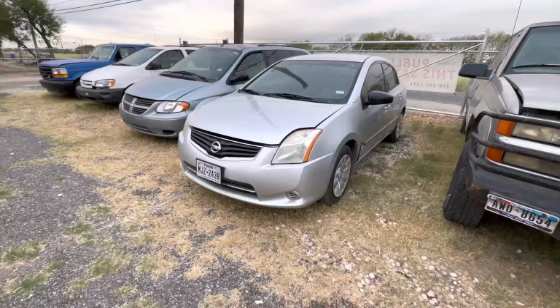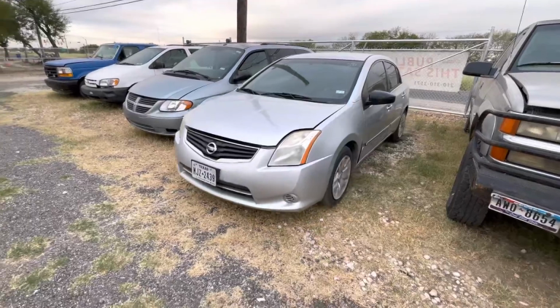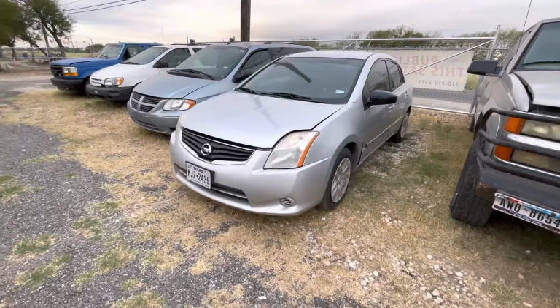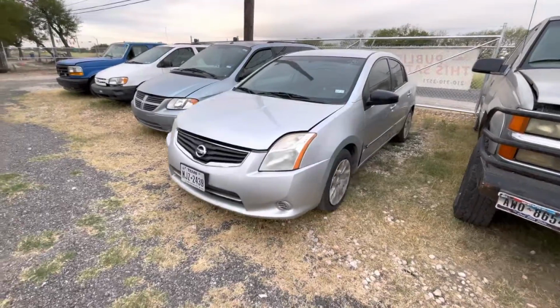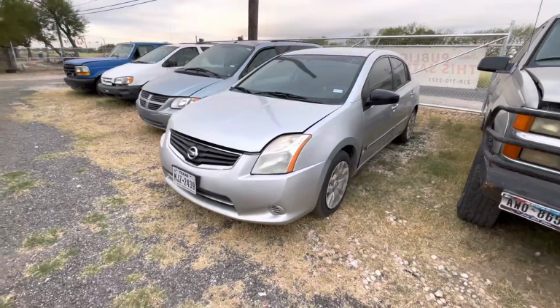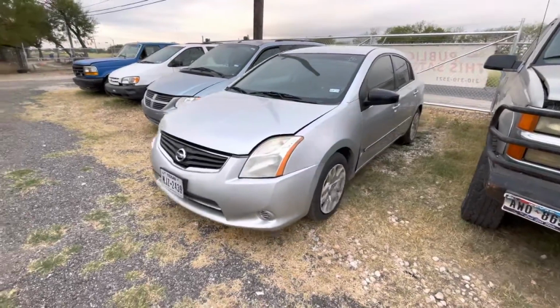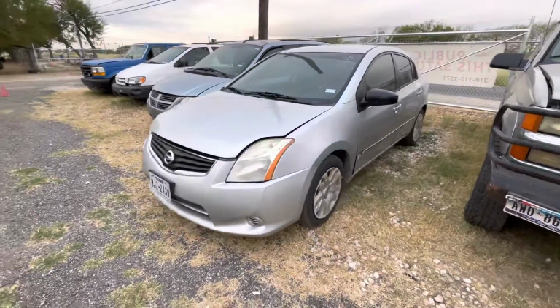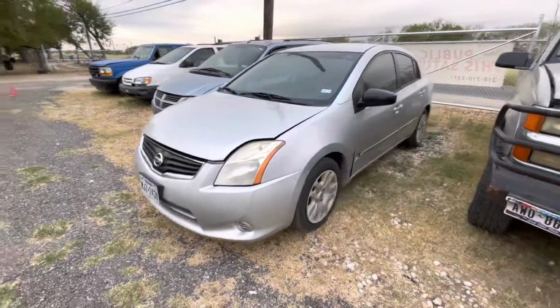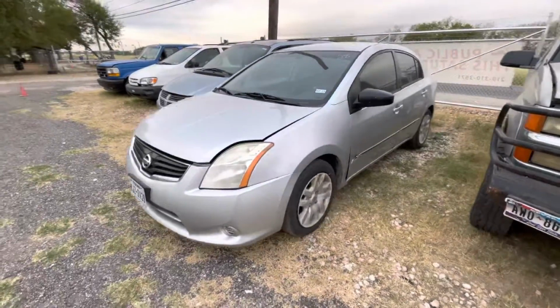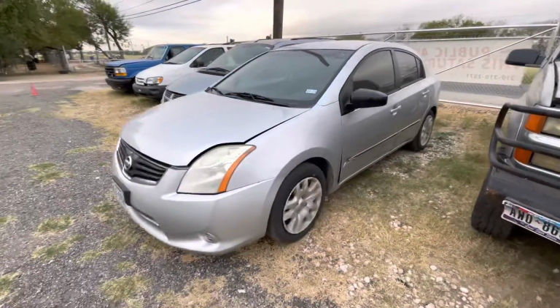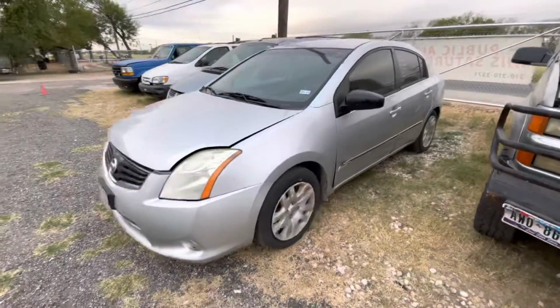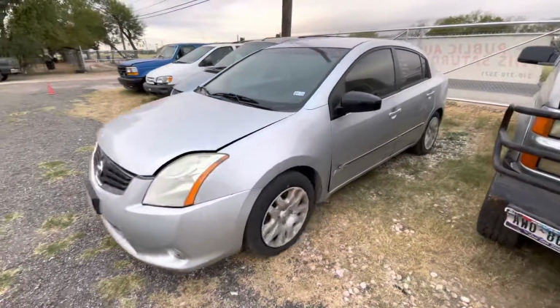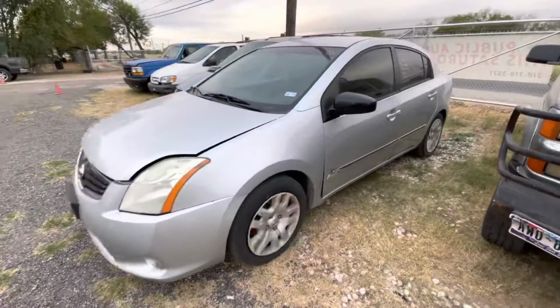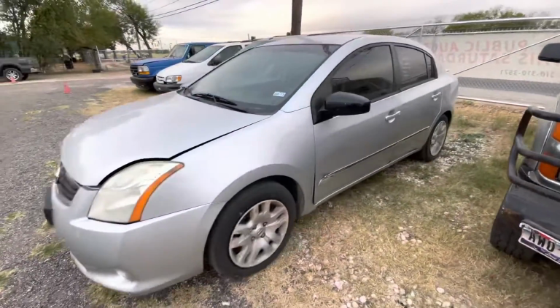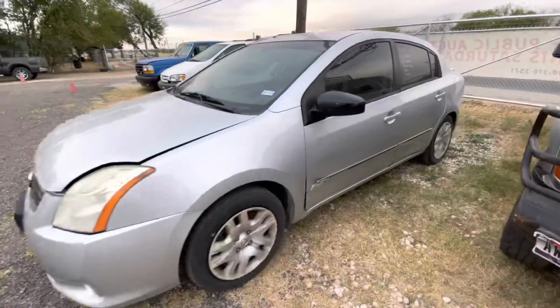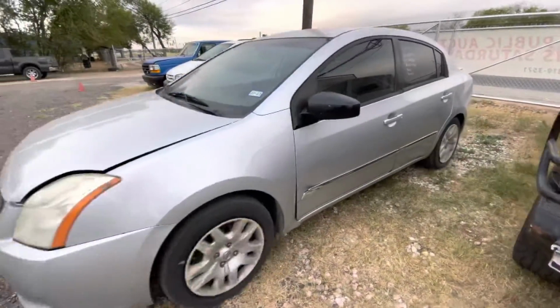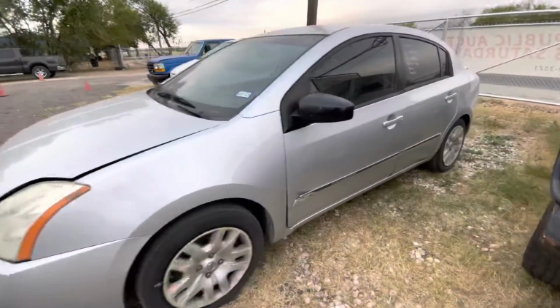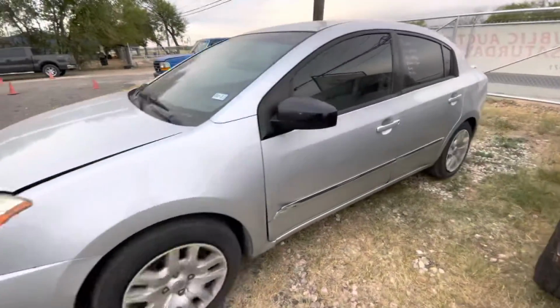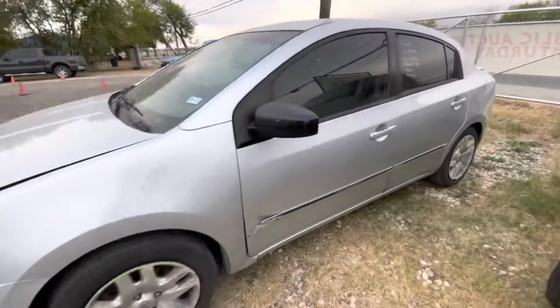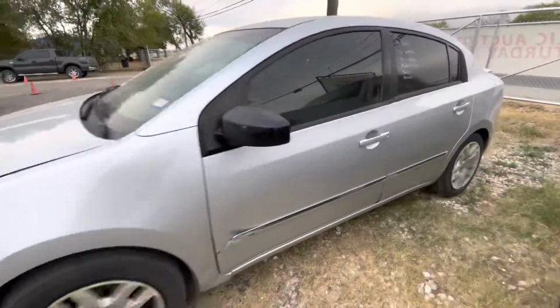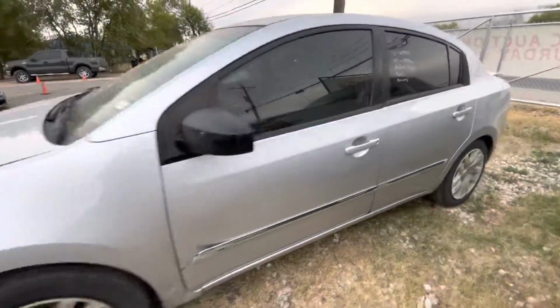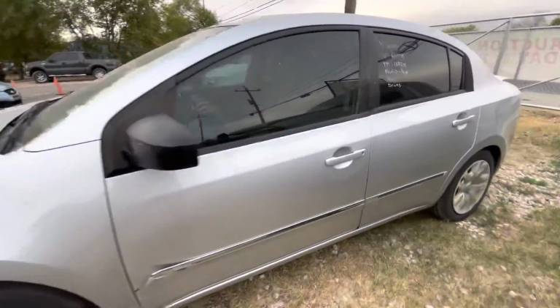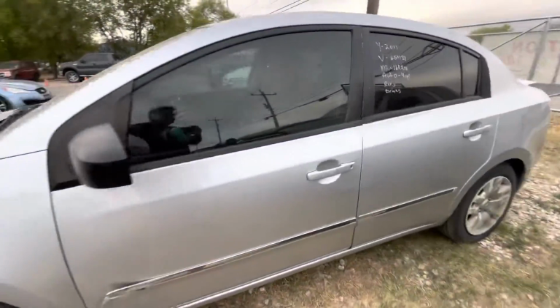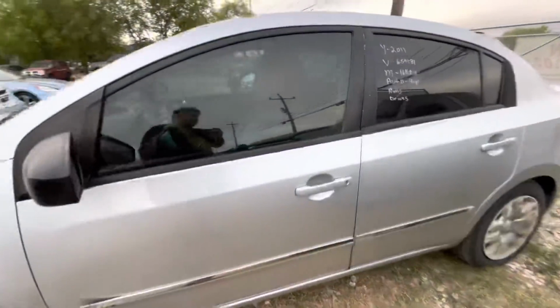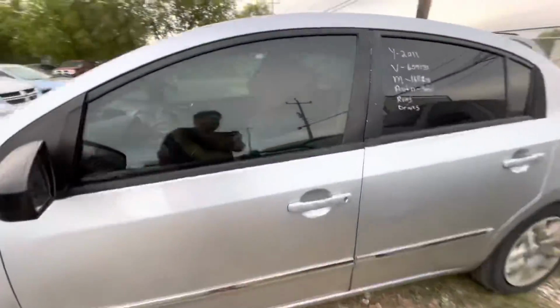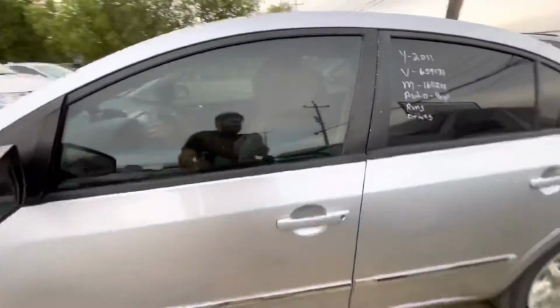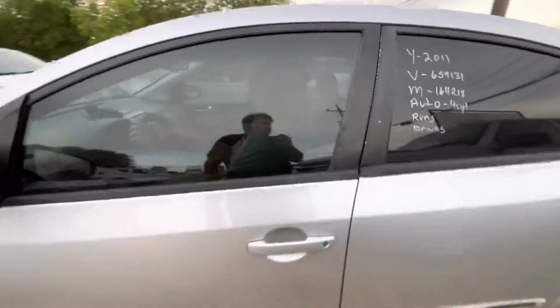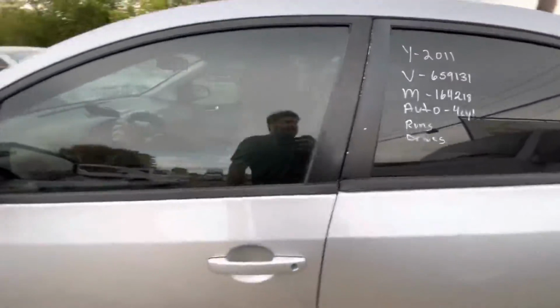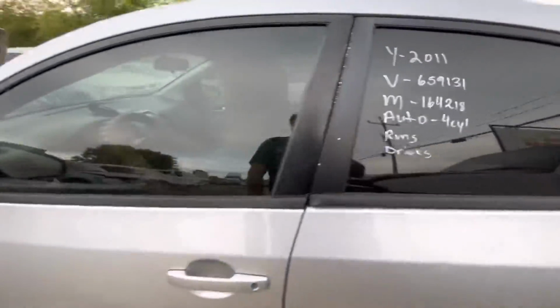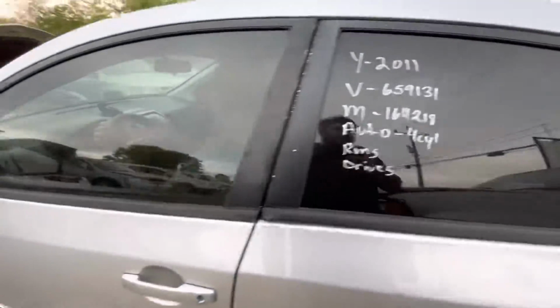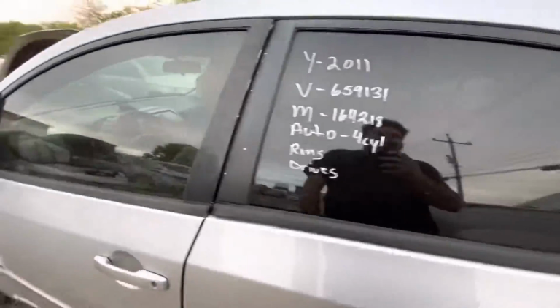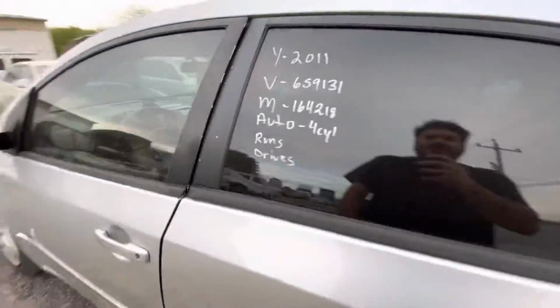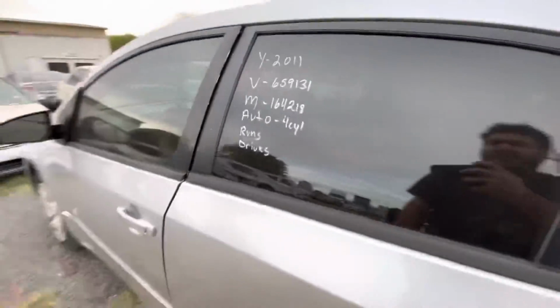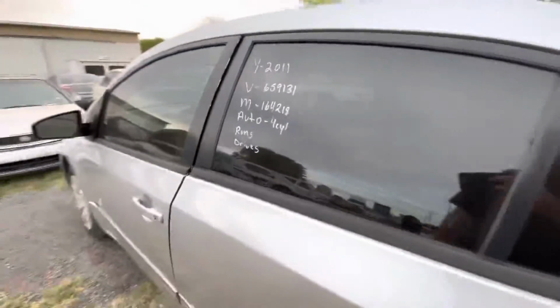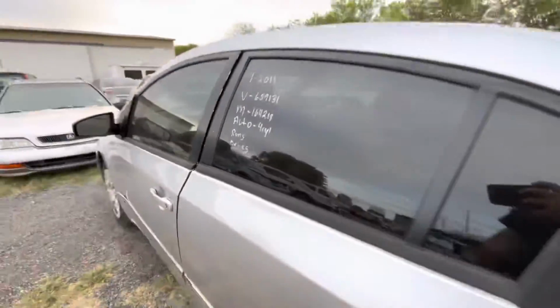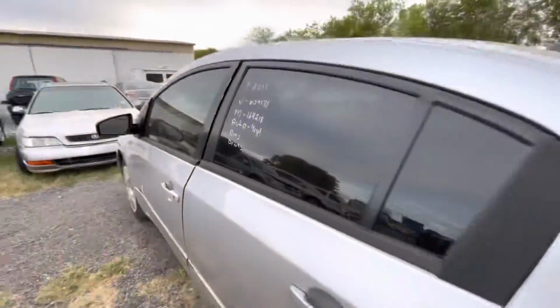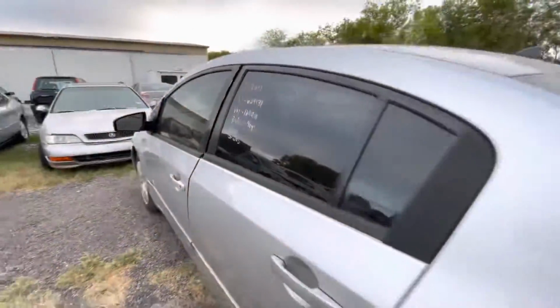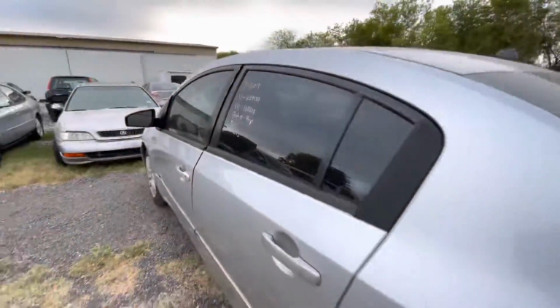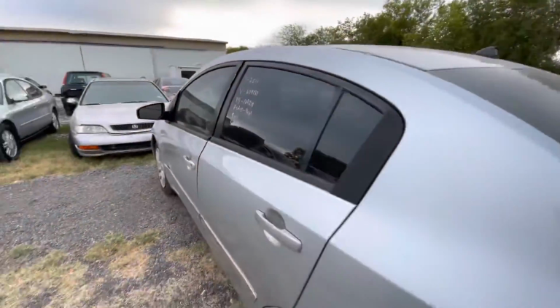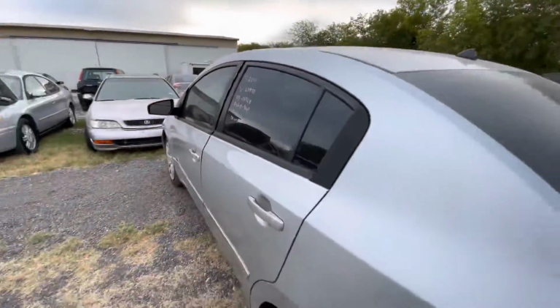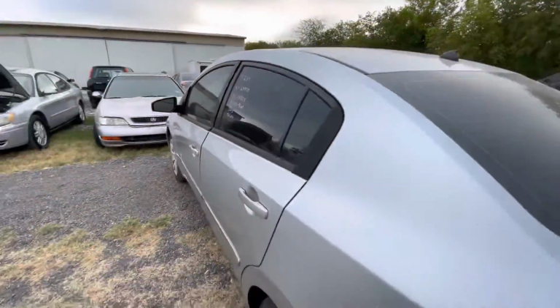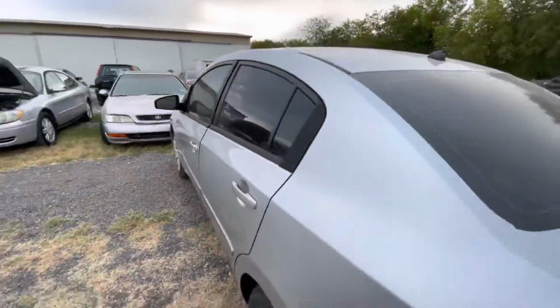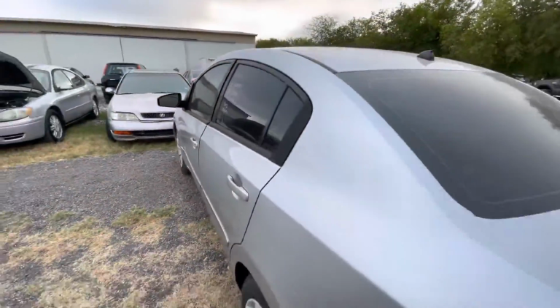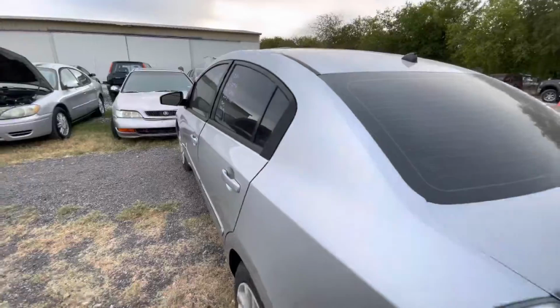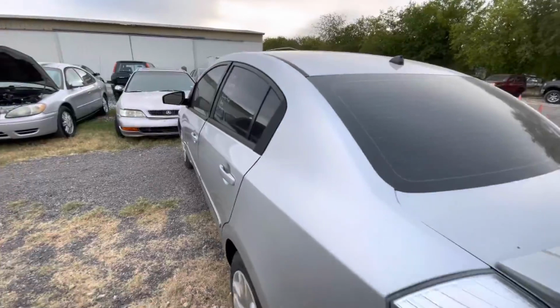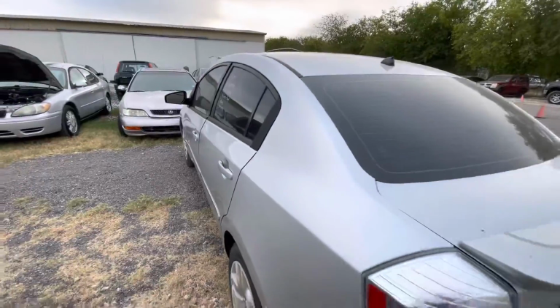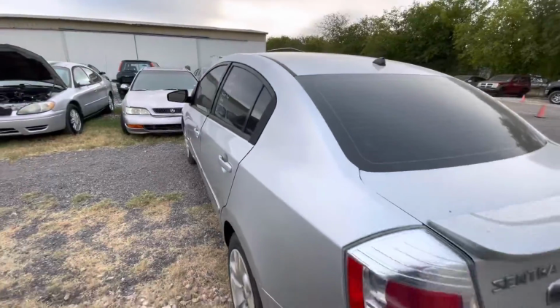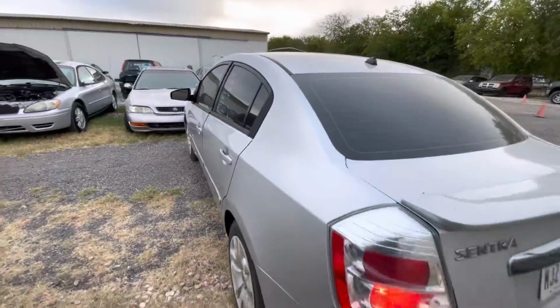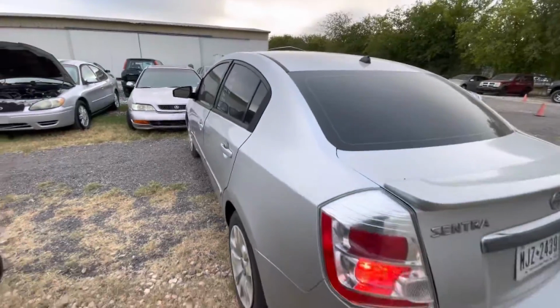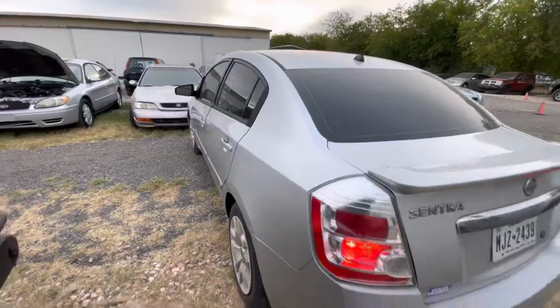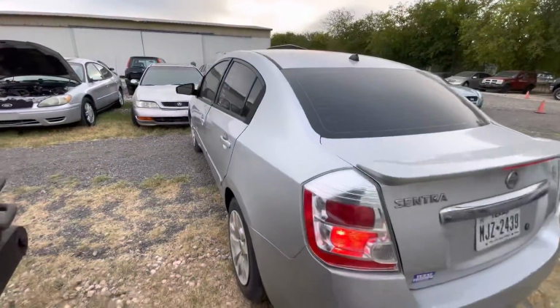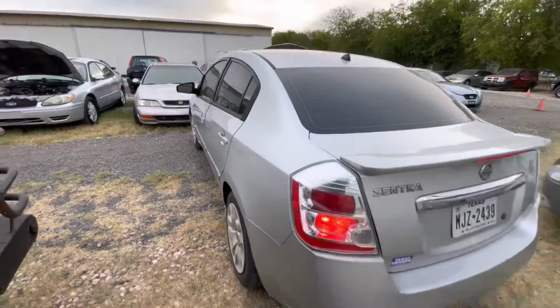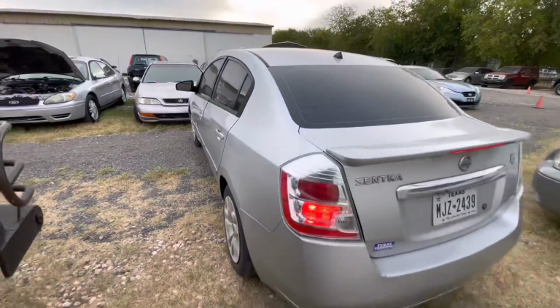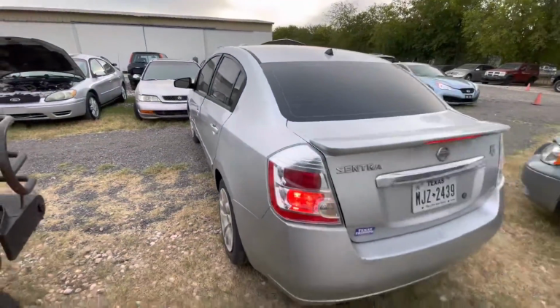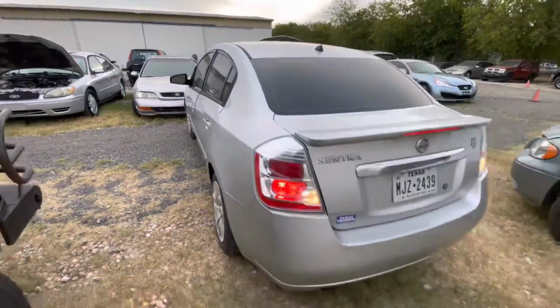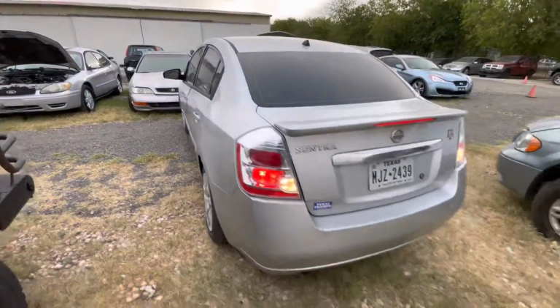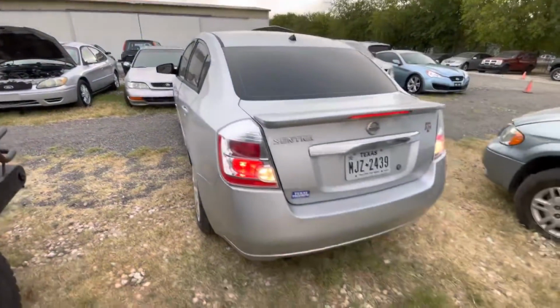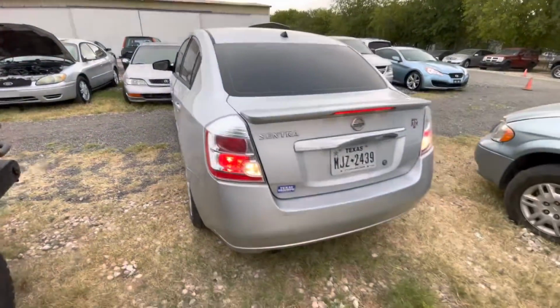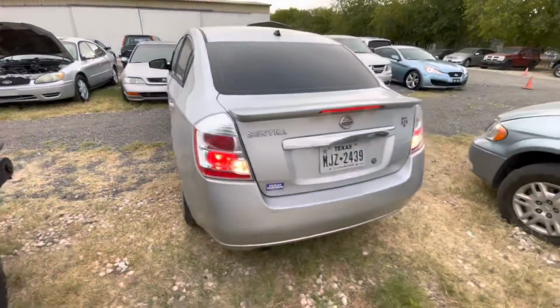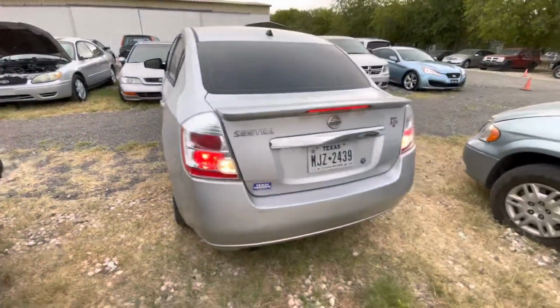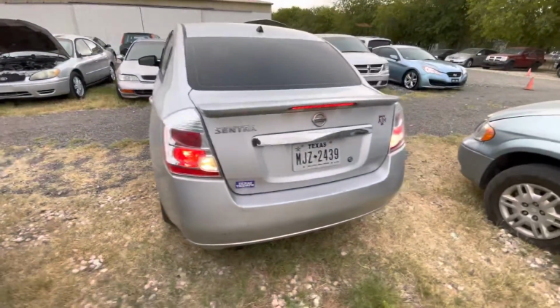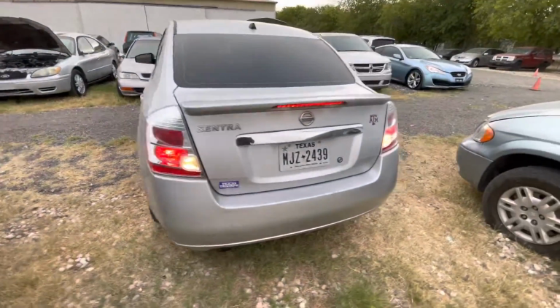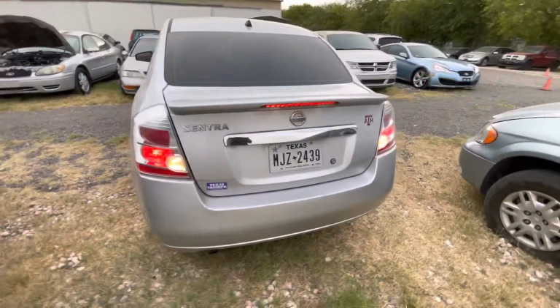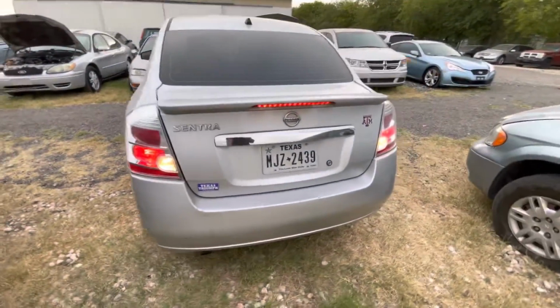Hey everybody, today we're here at Alamok Sheerans. We have a 2011 Nissan Sentra automatic four-cylinder.